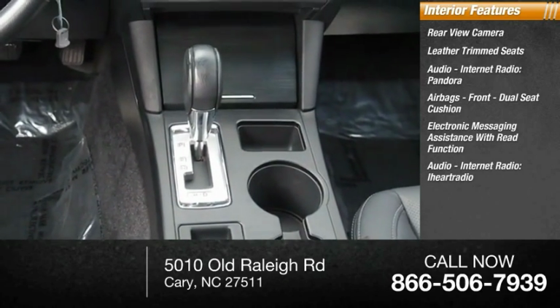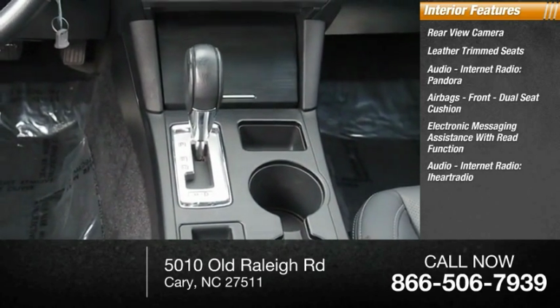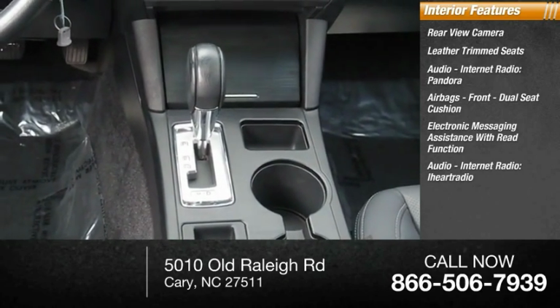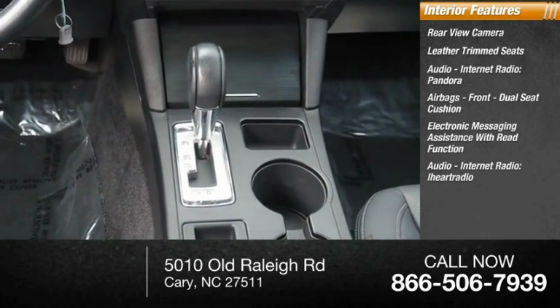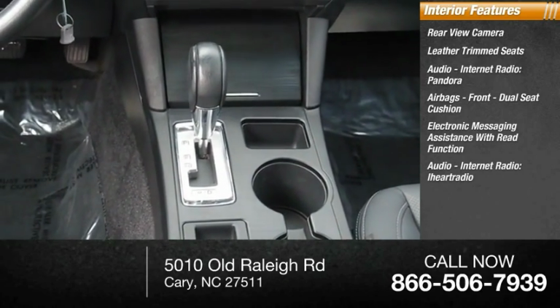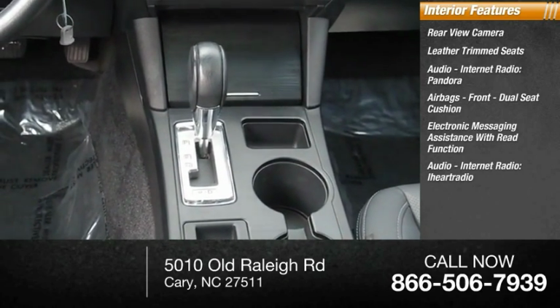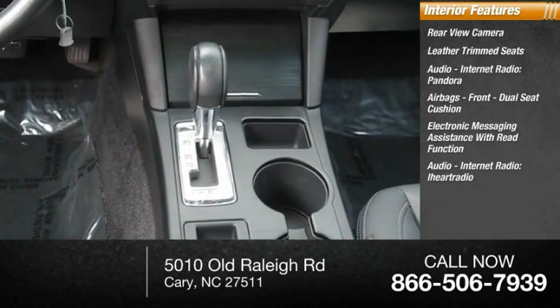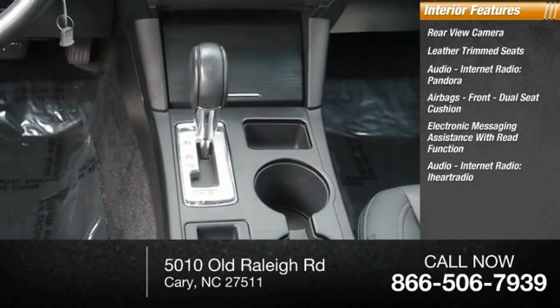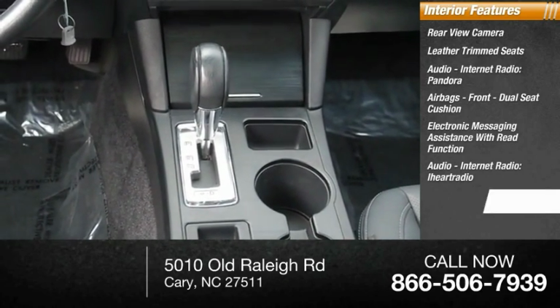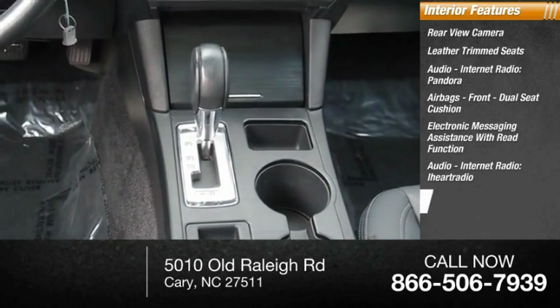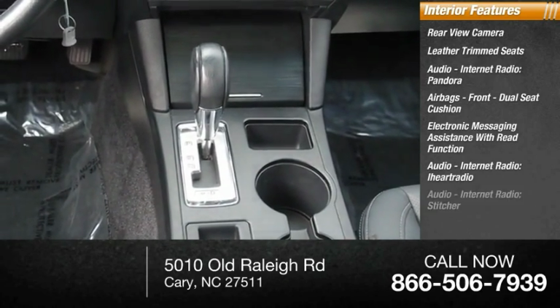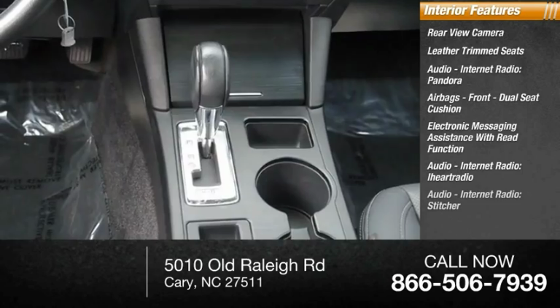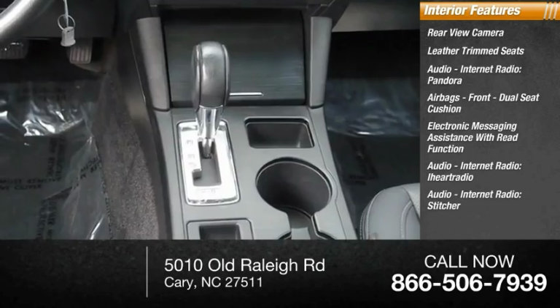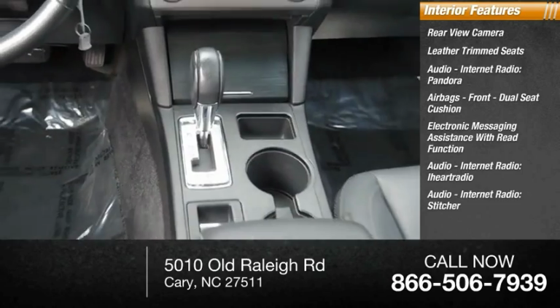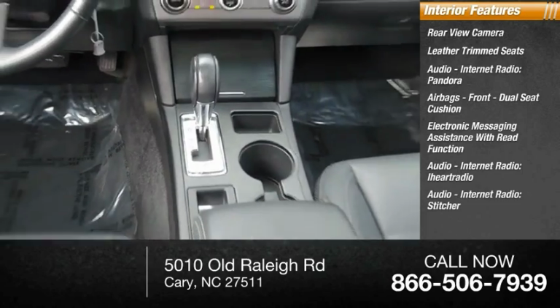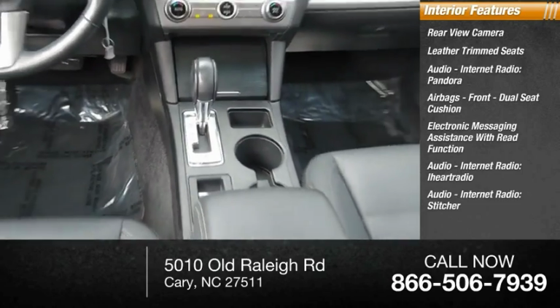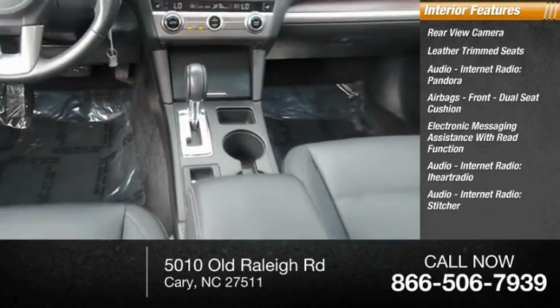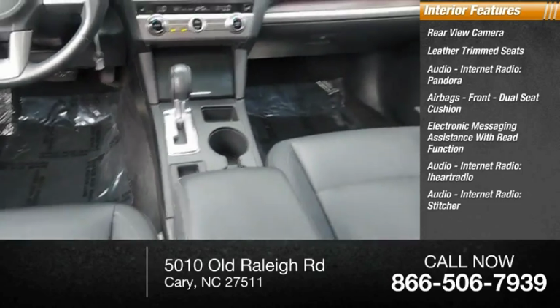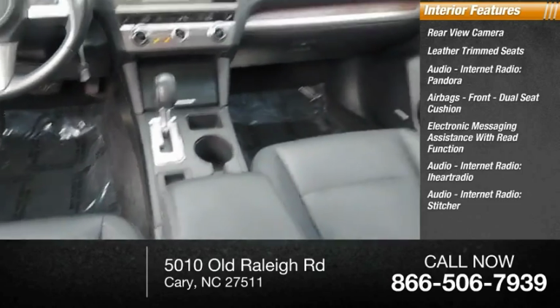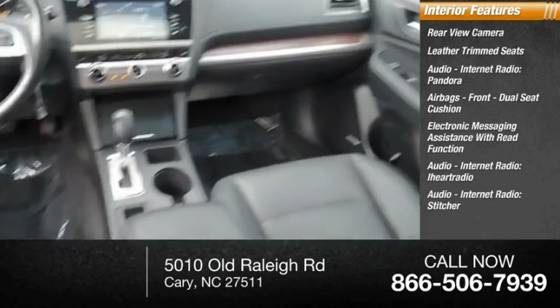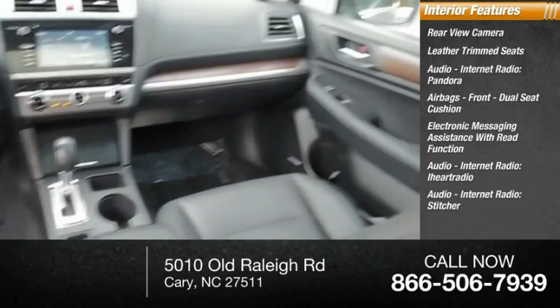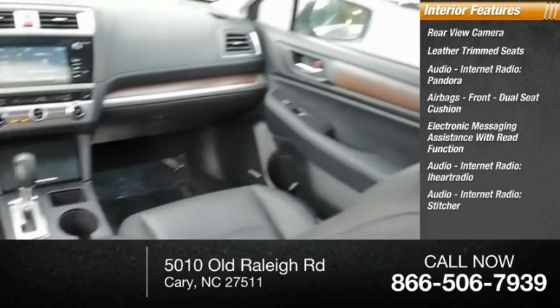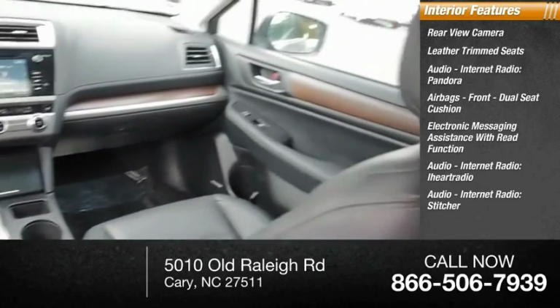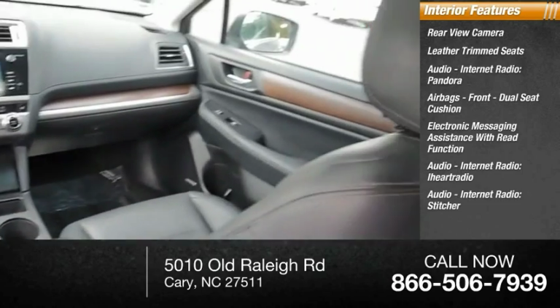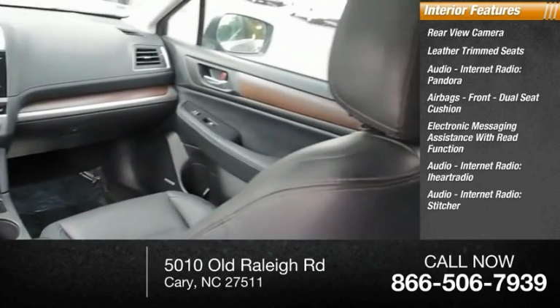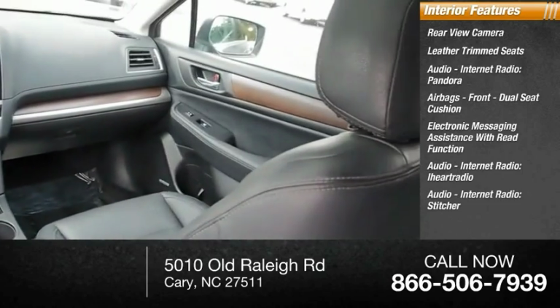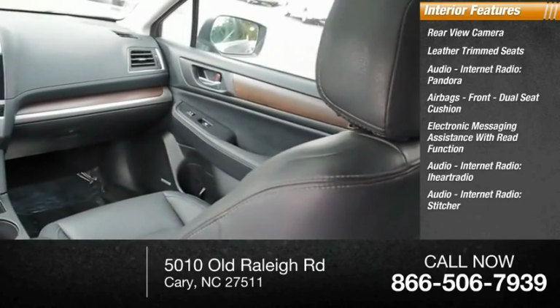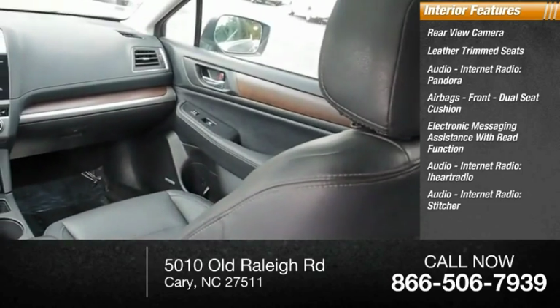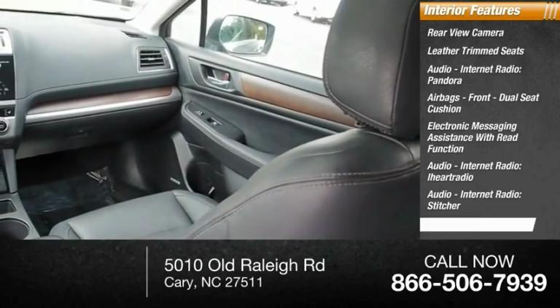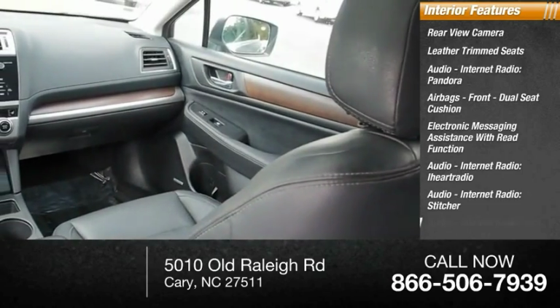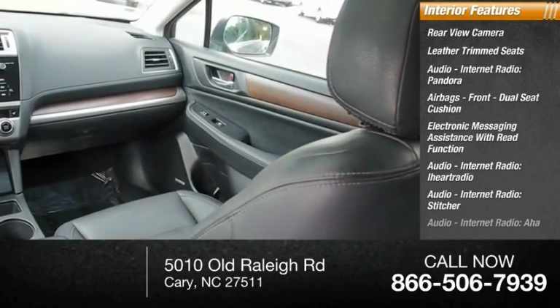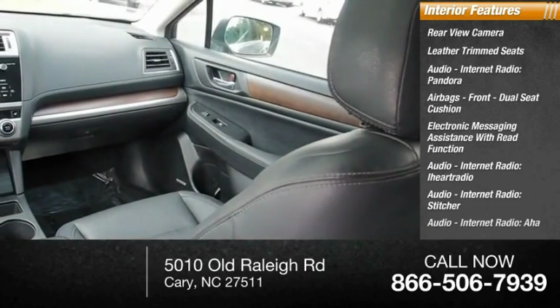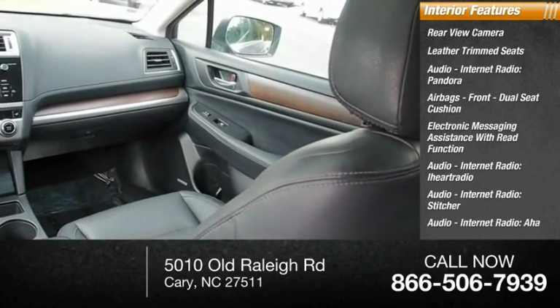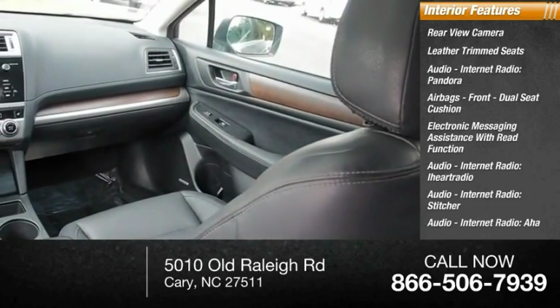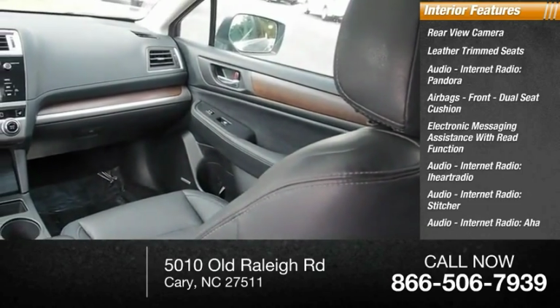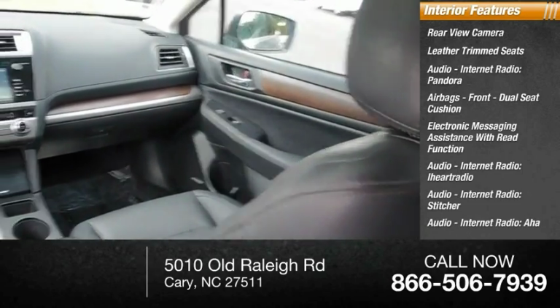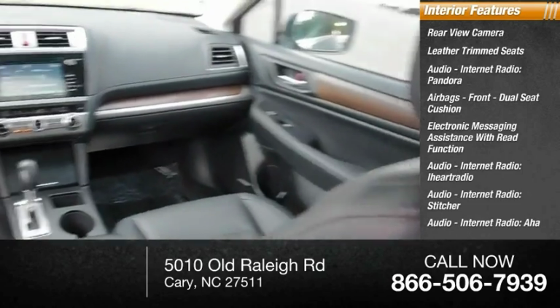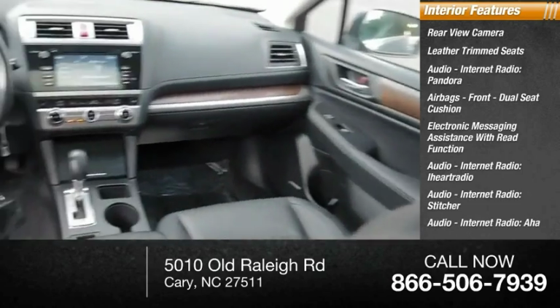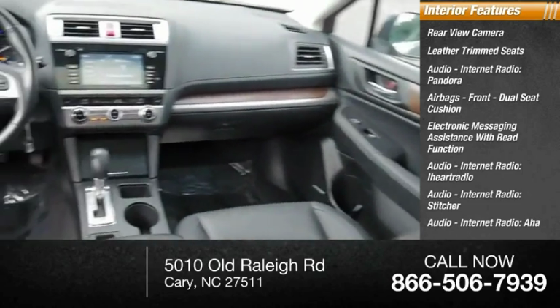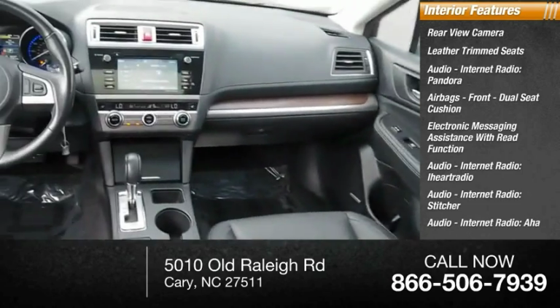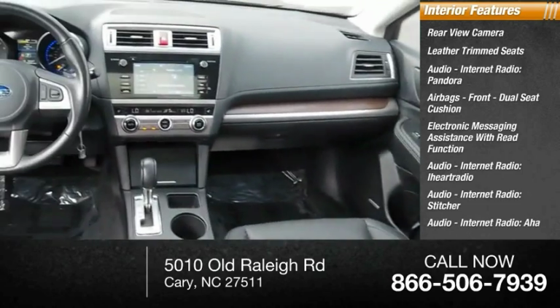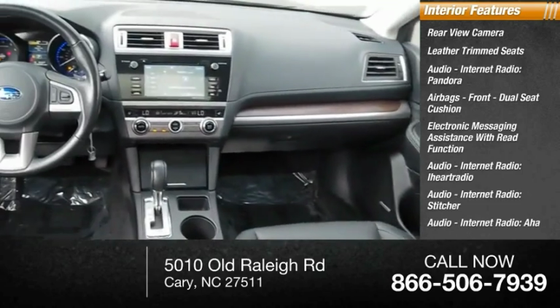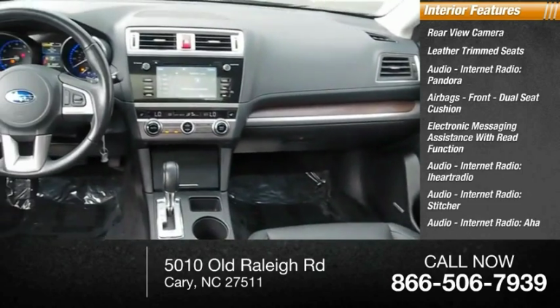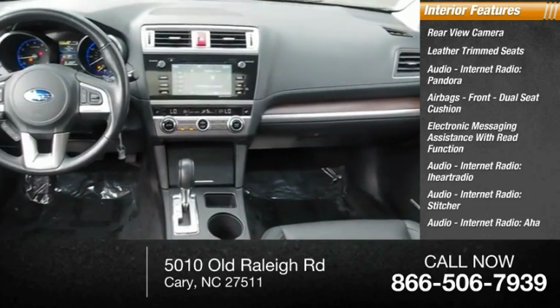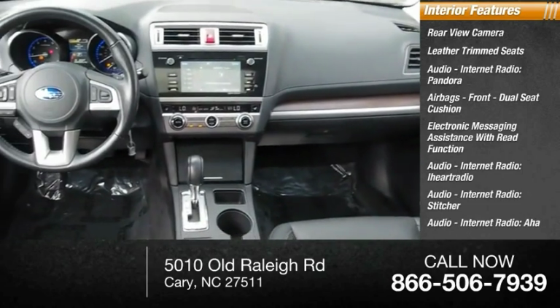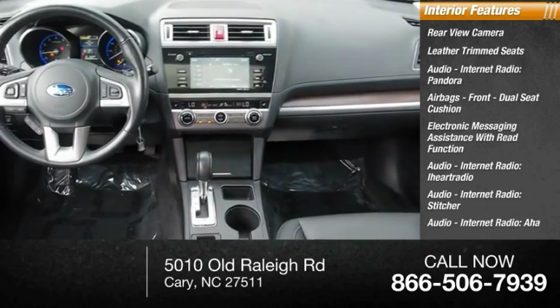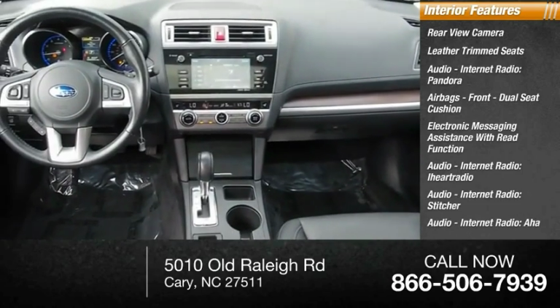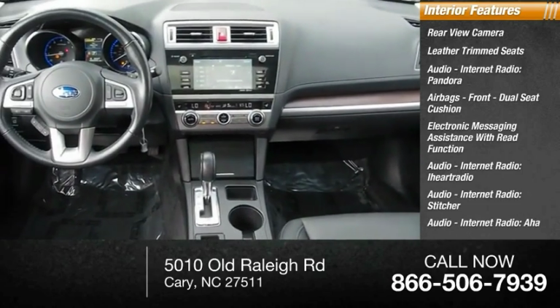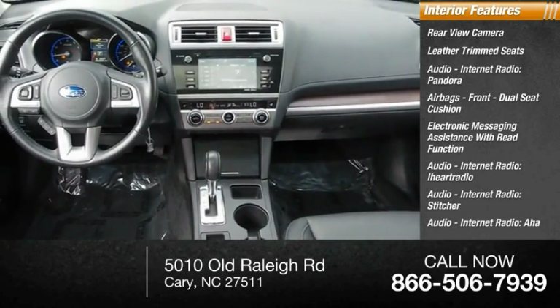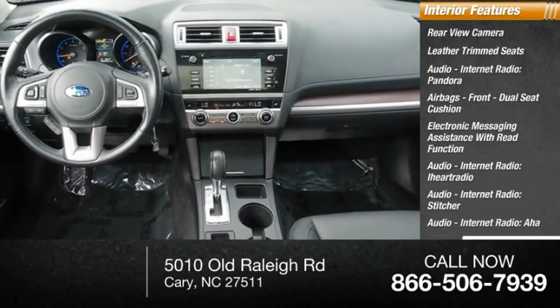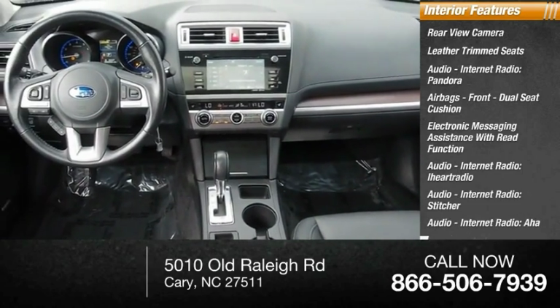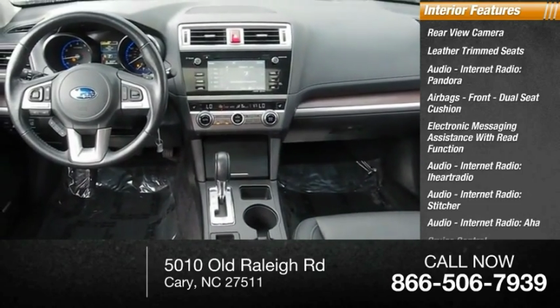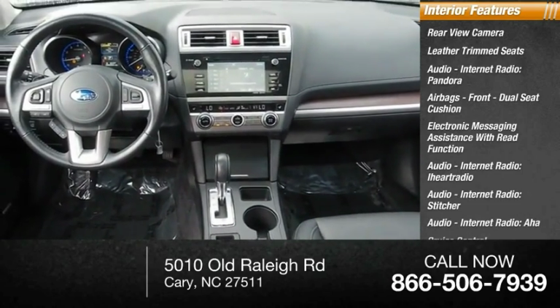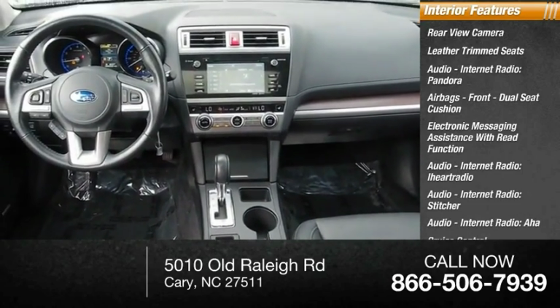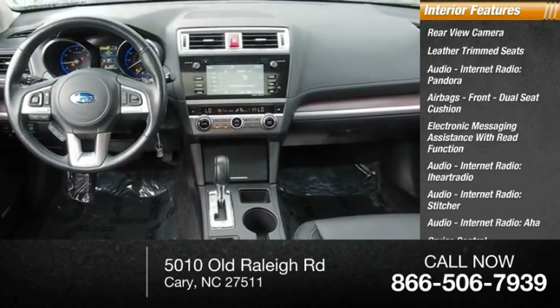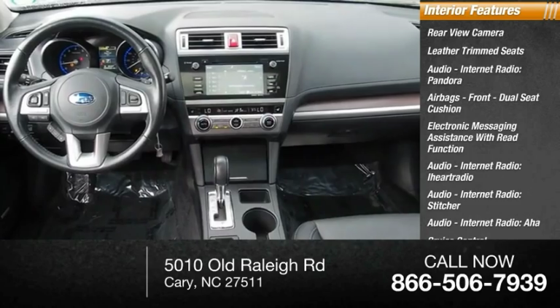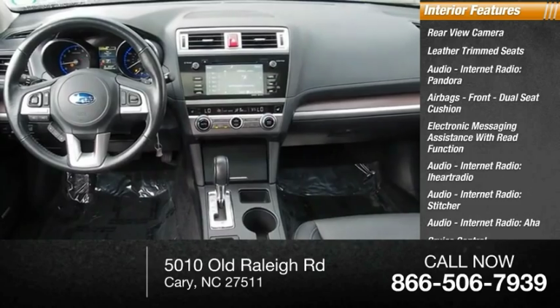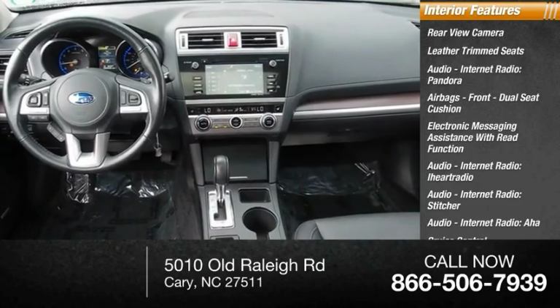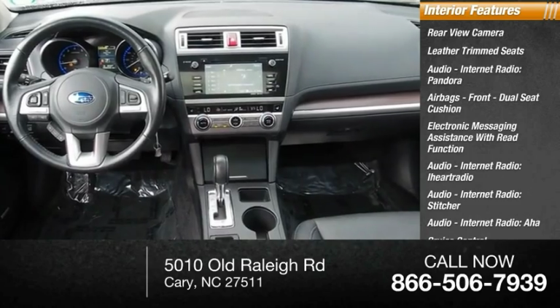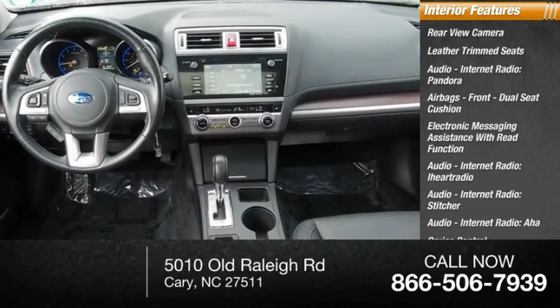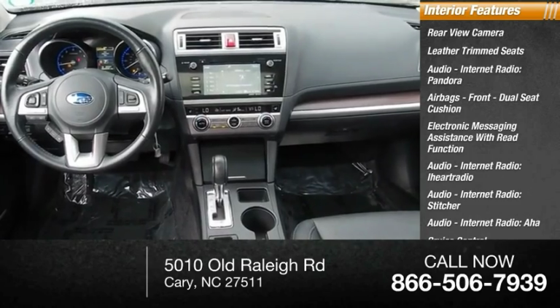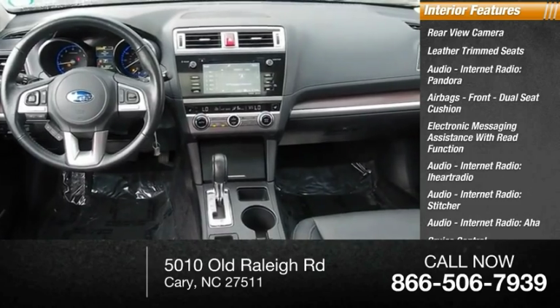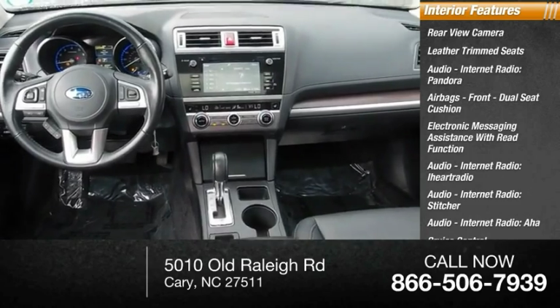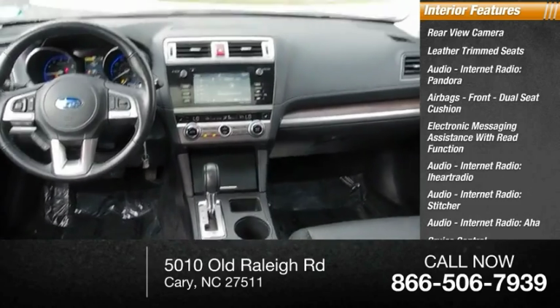Internet radio services also include iHeart Radio, Stitcher, and AHA. Additional features include cruise control and a trip computer.